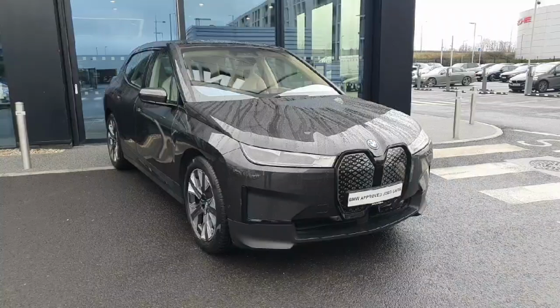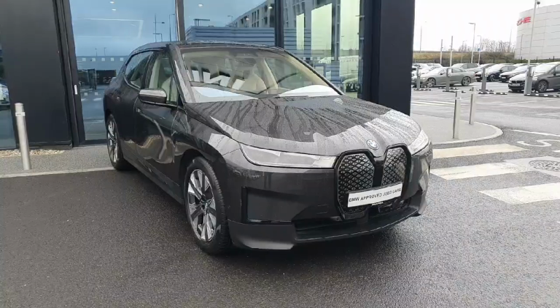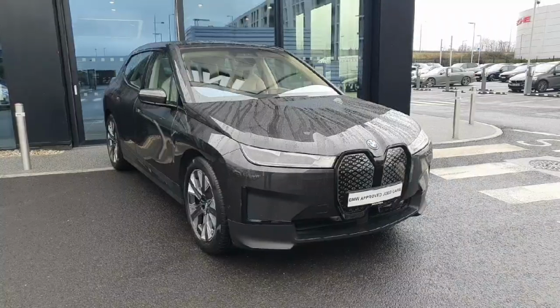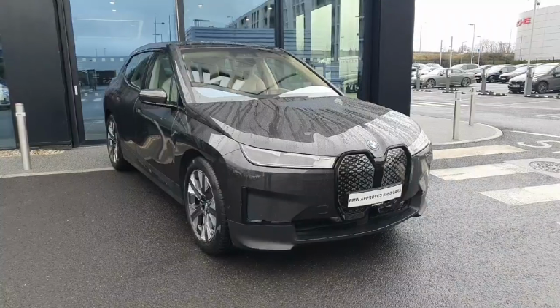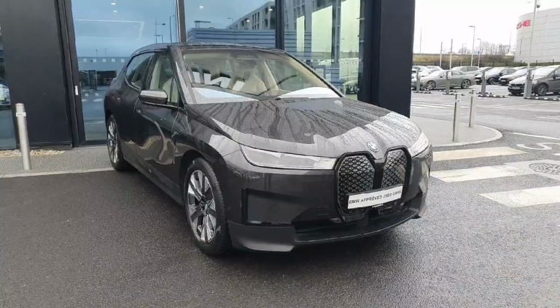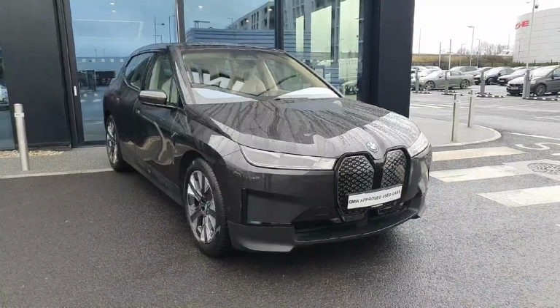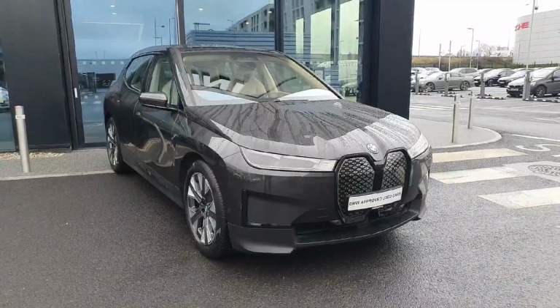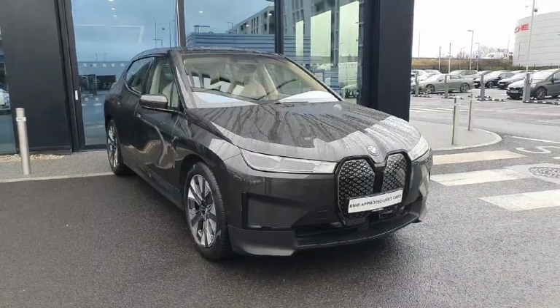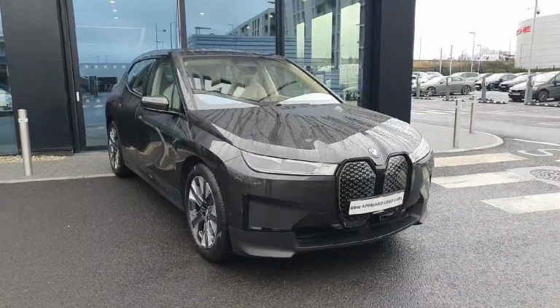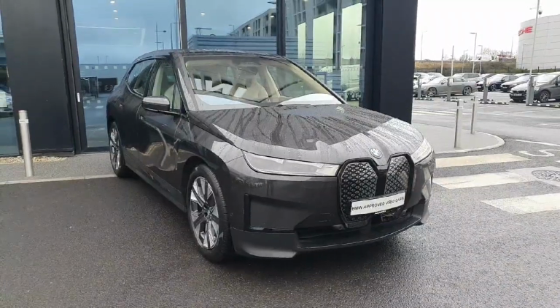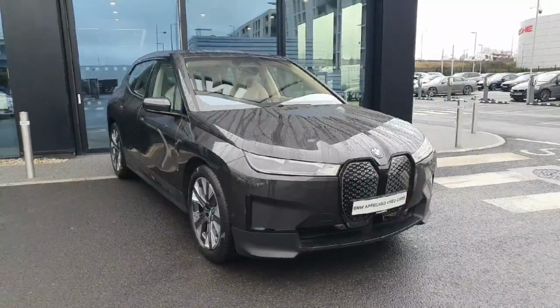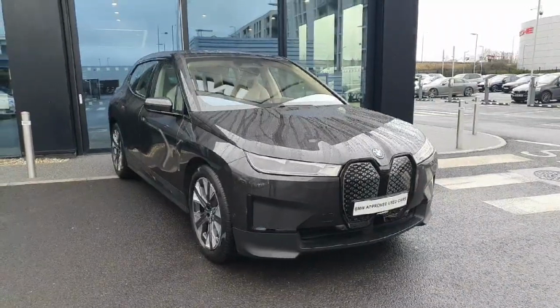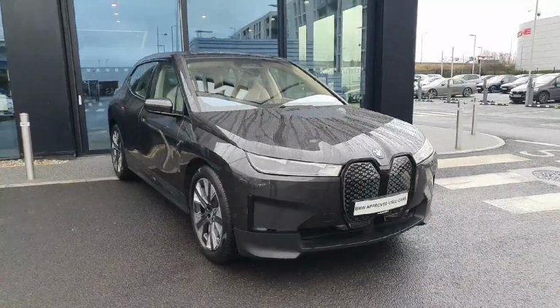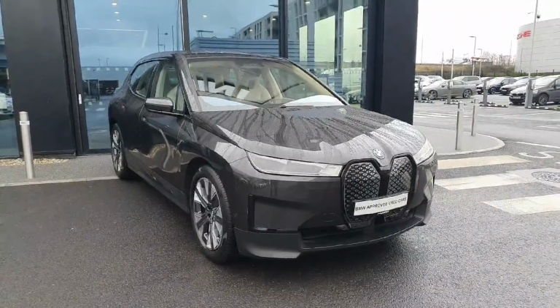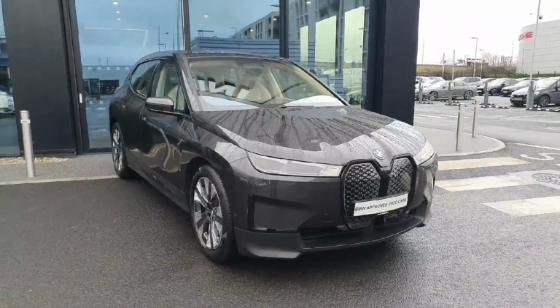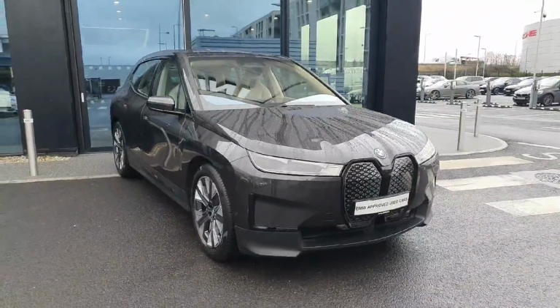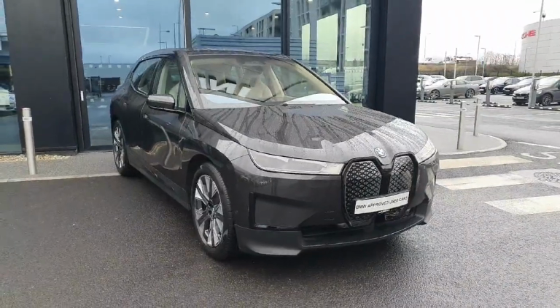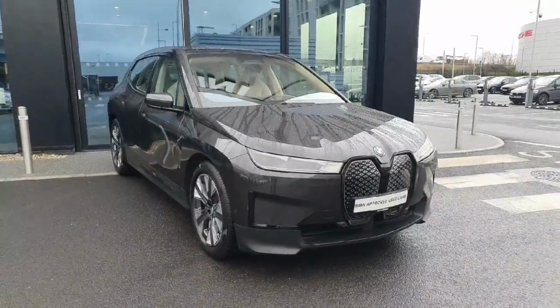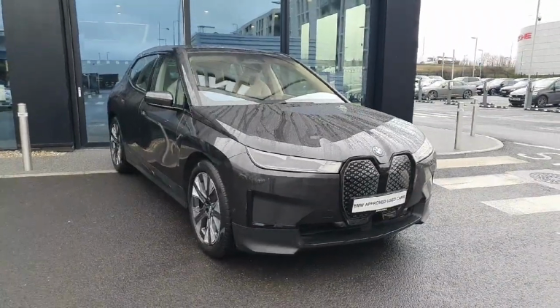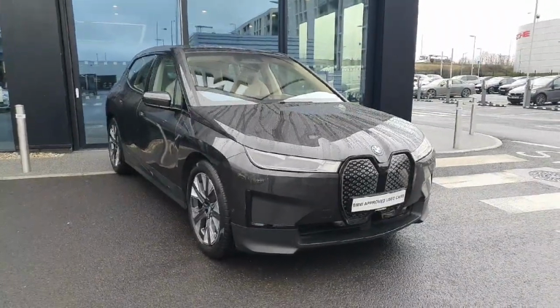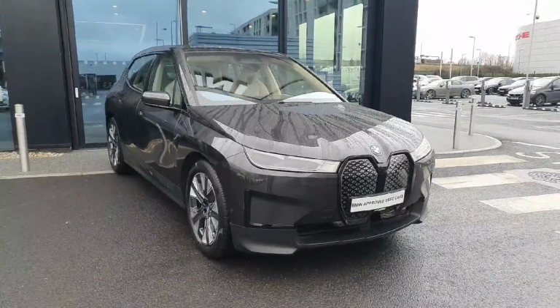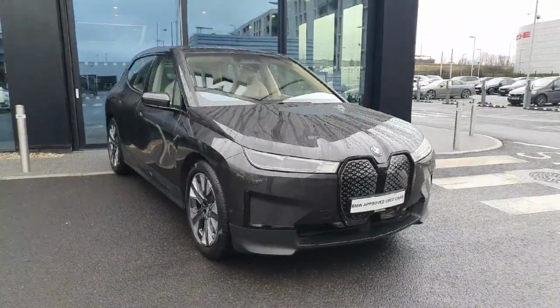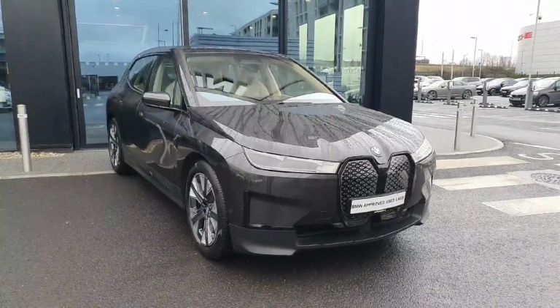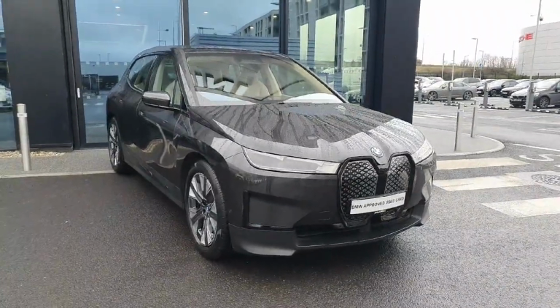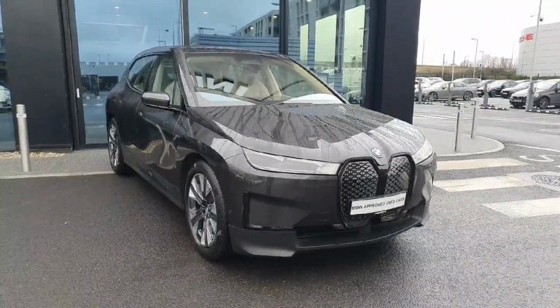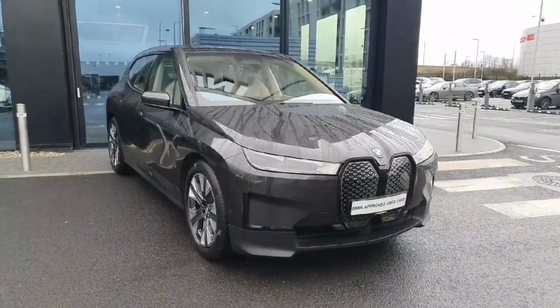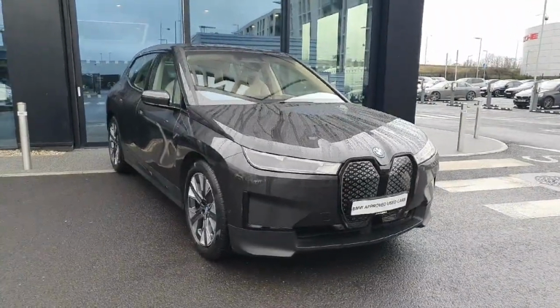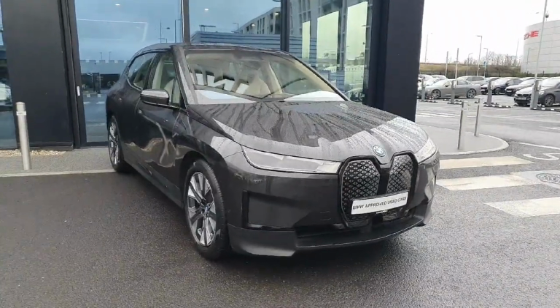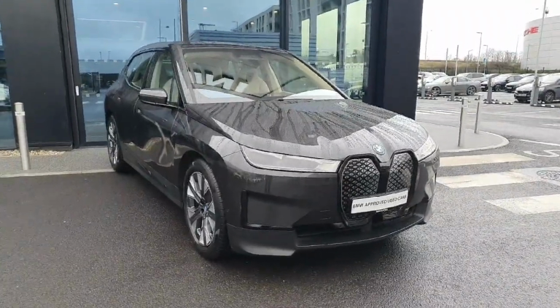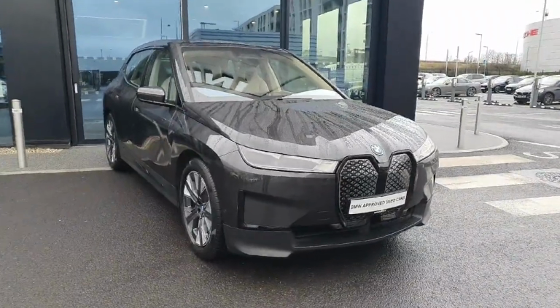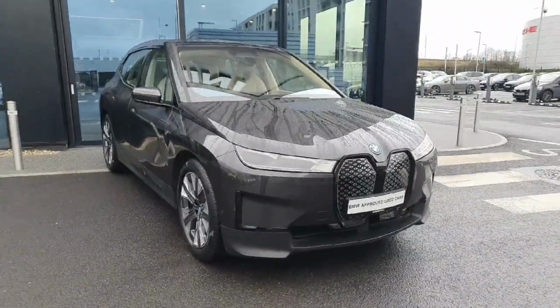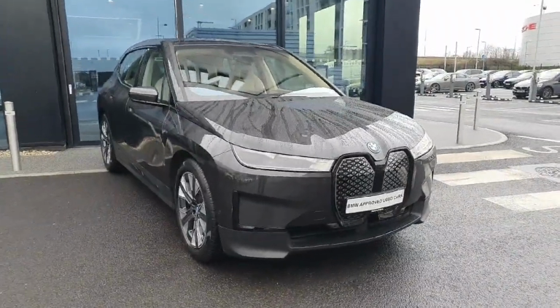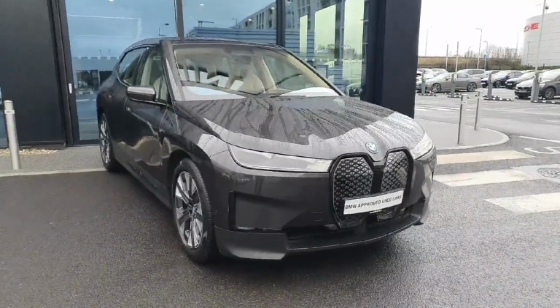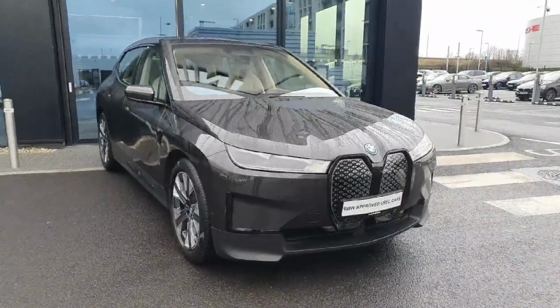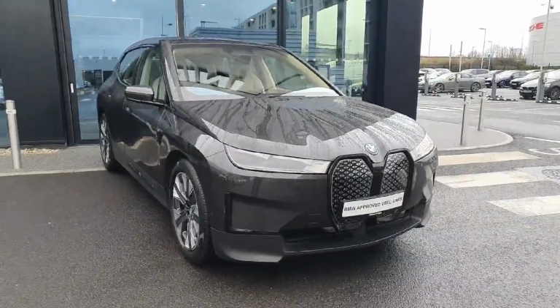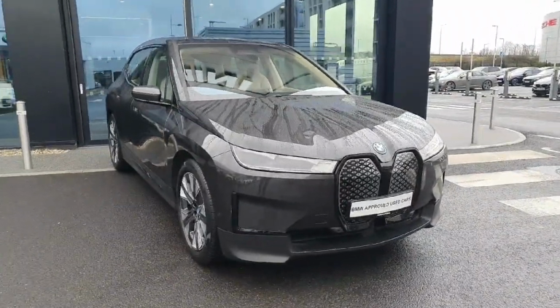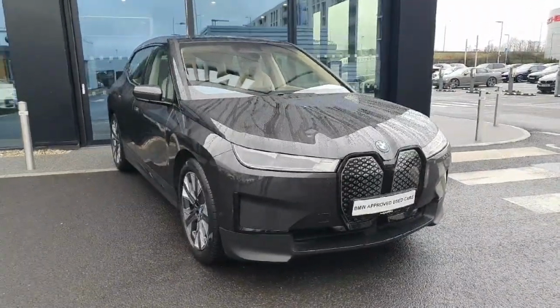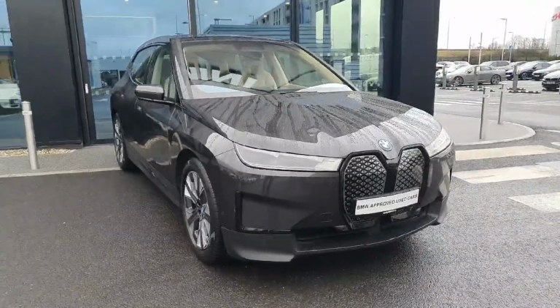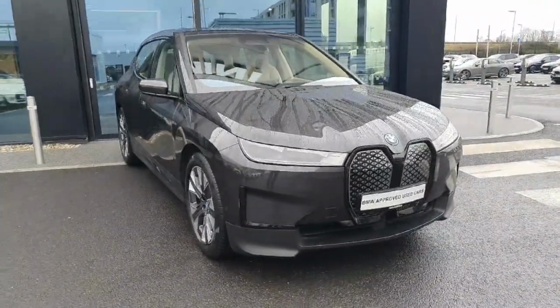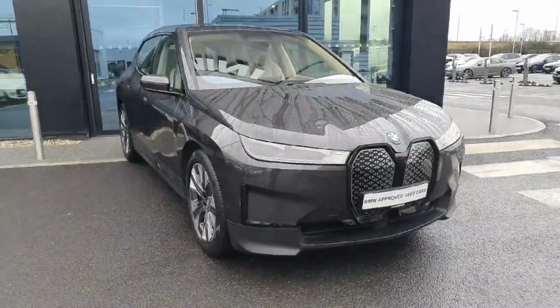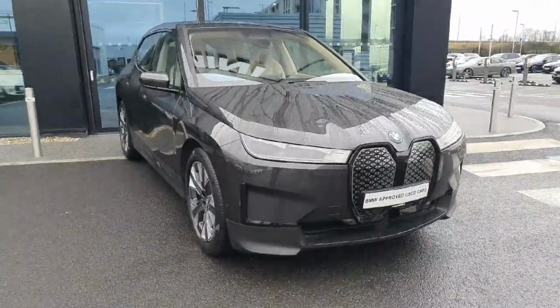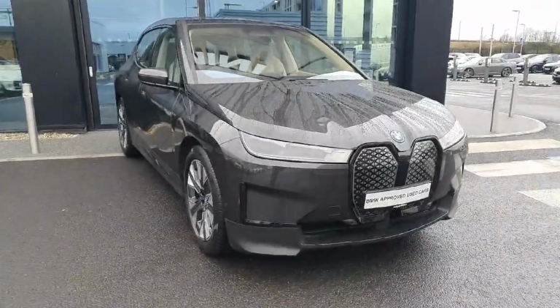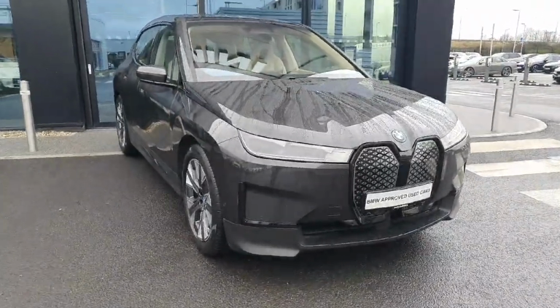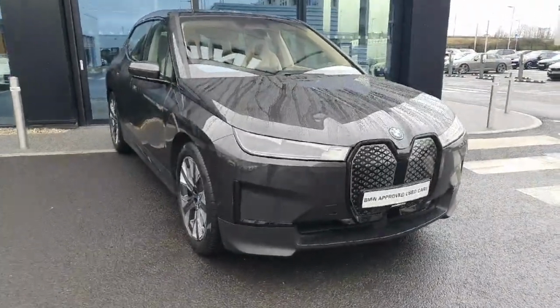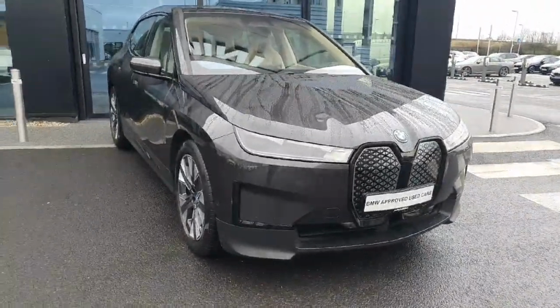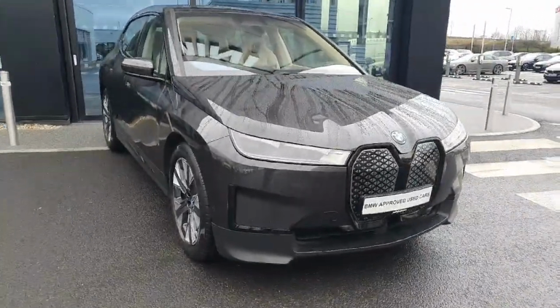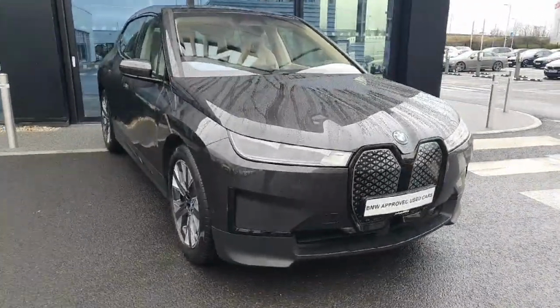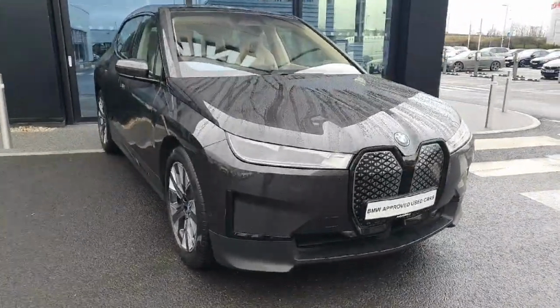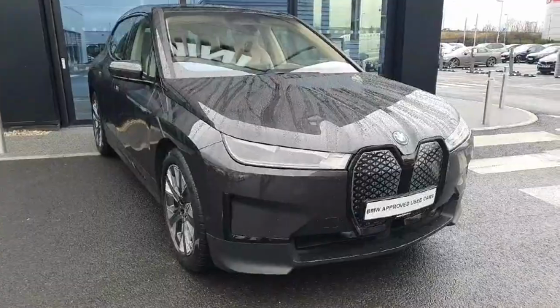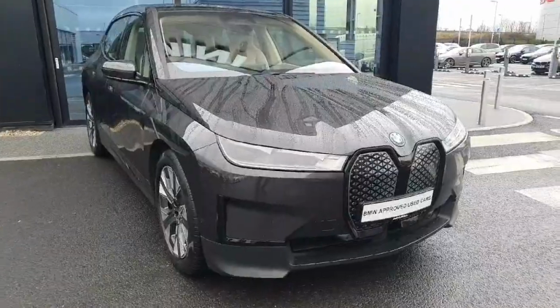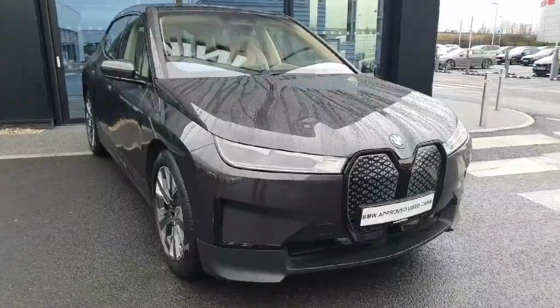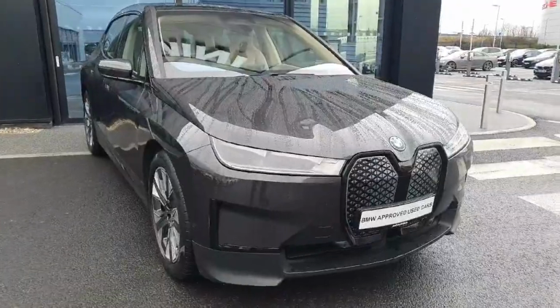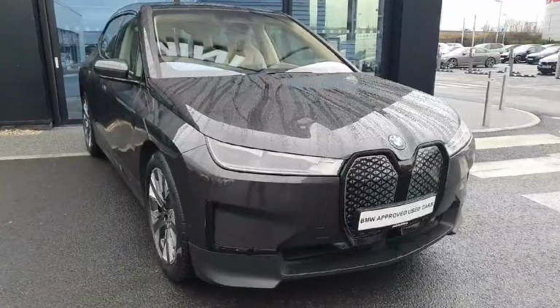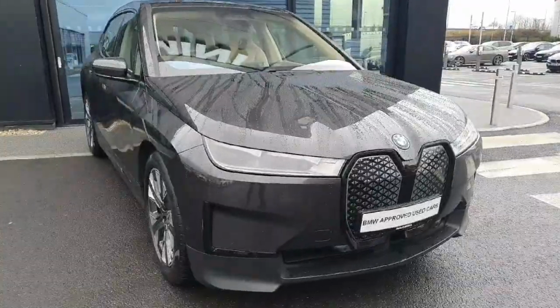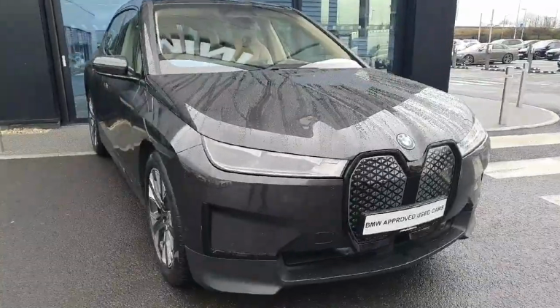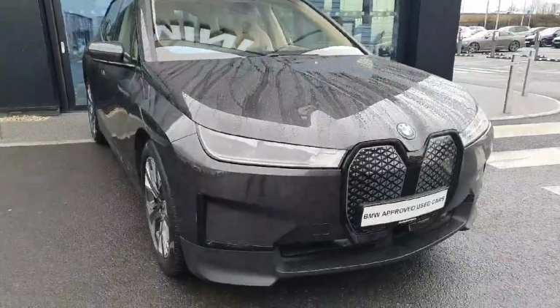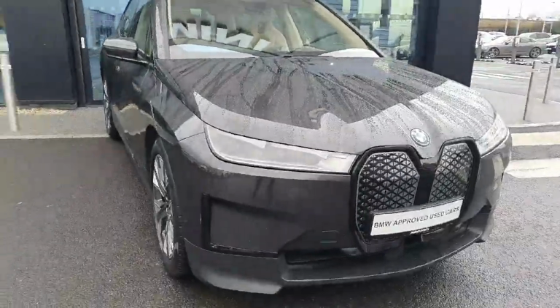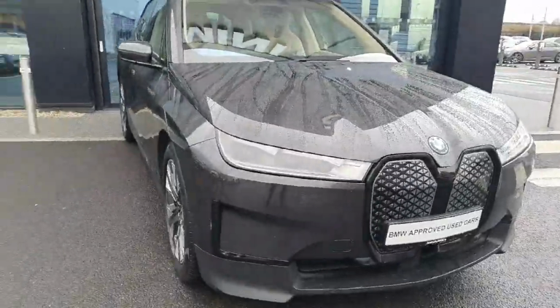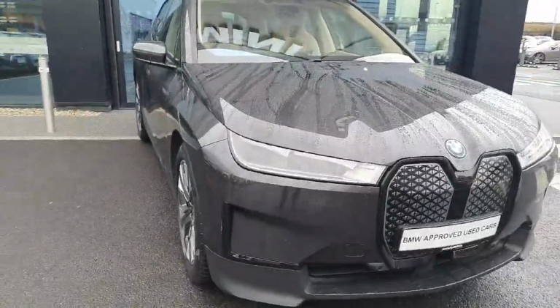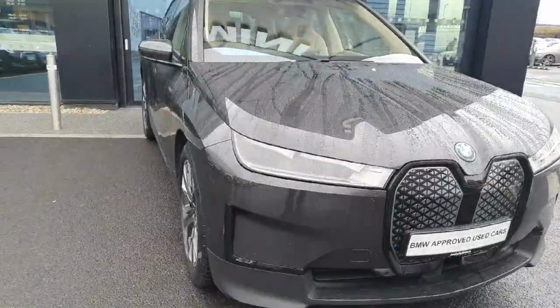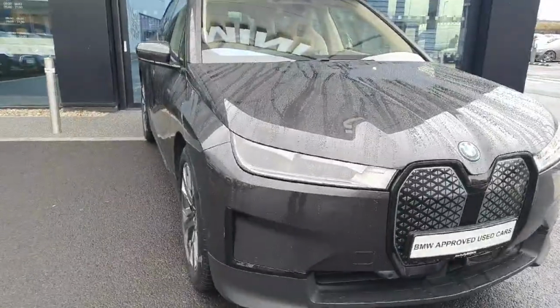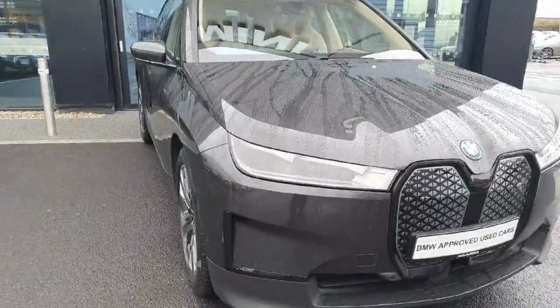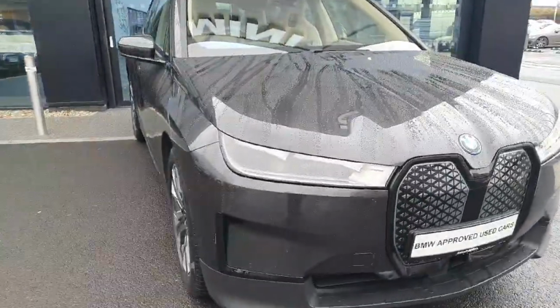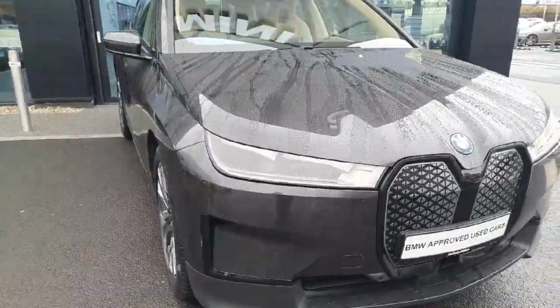Hello and welcome to Joe Duffy BMW. My name is Roy Brennan and today I'm going to be showing you around this BMW iX that we have in stock.